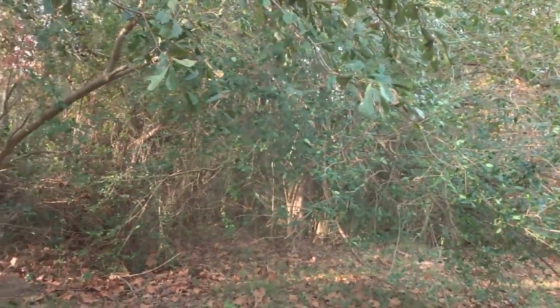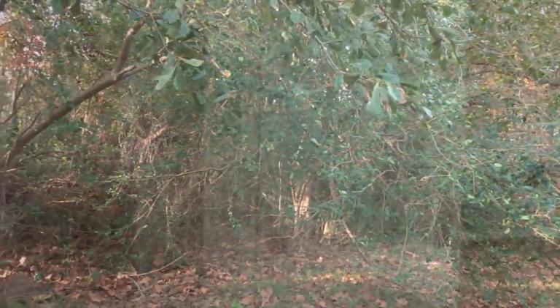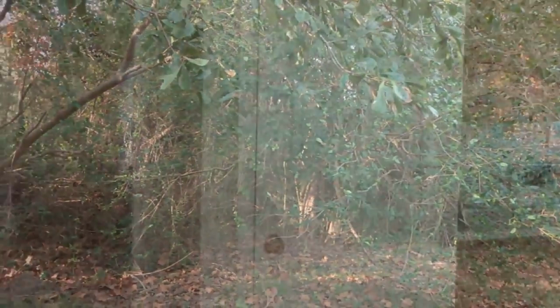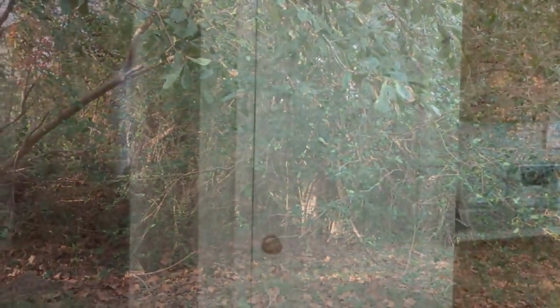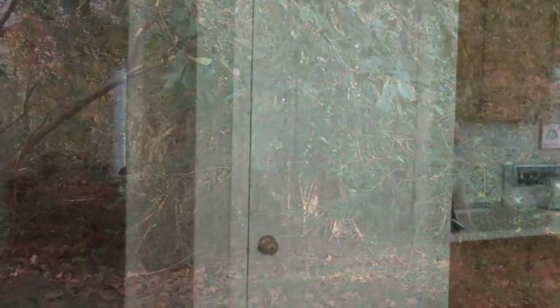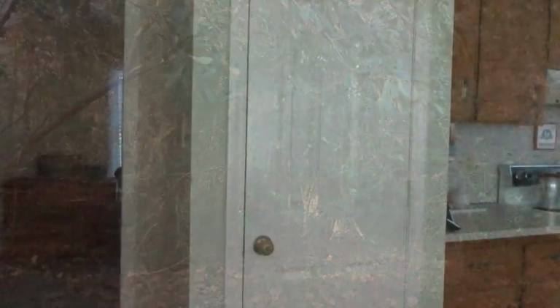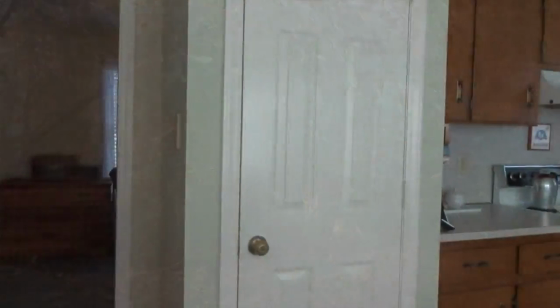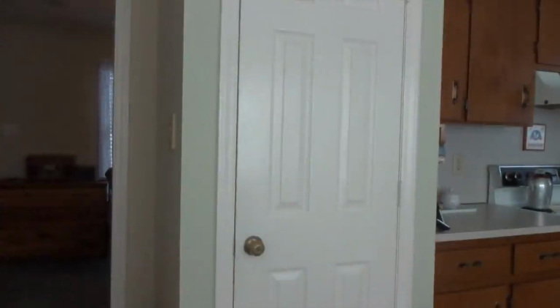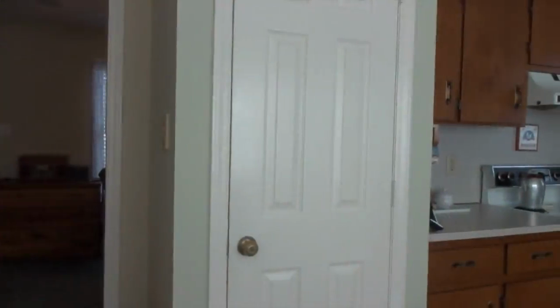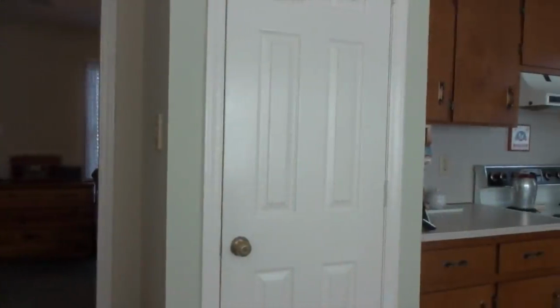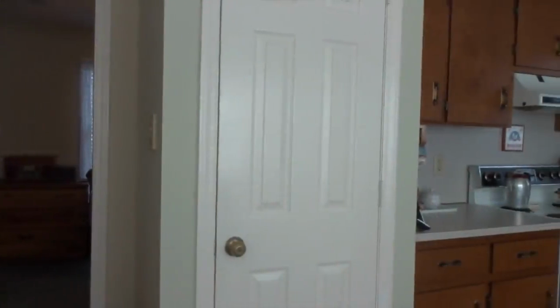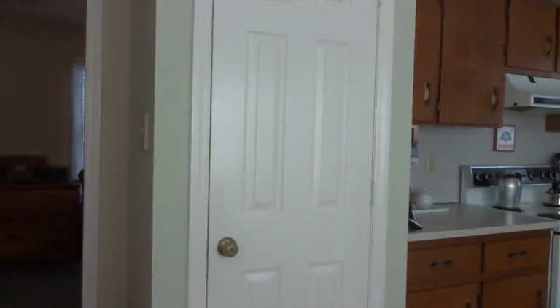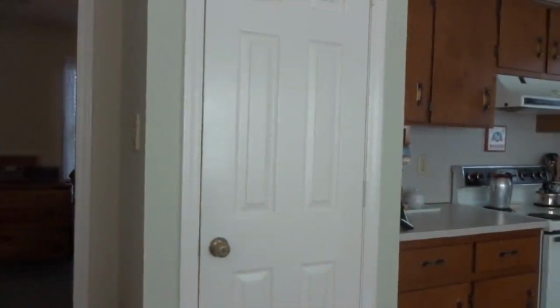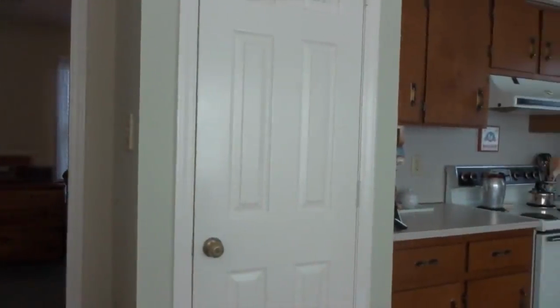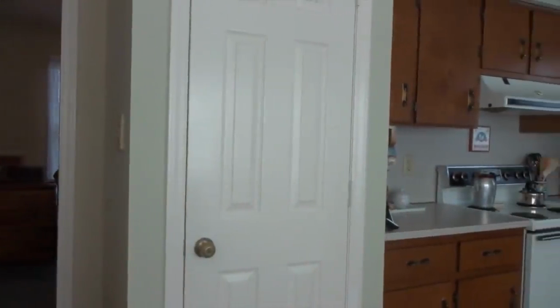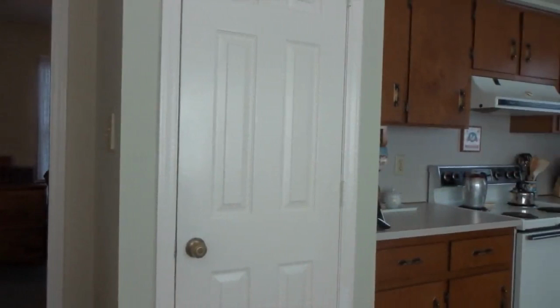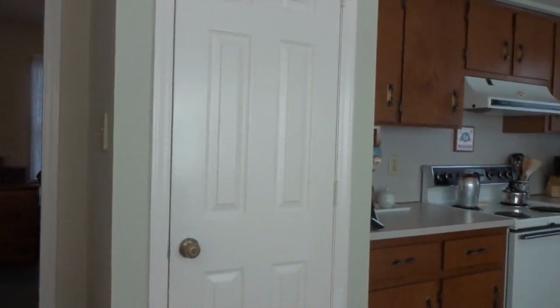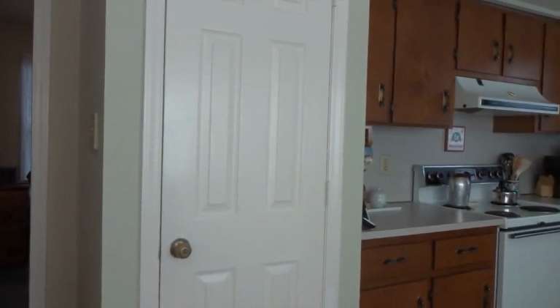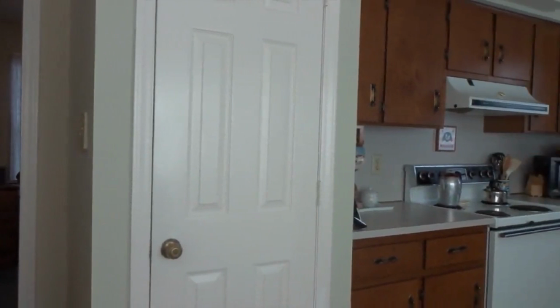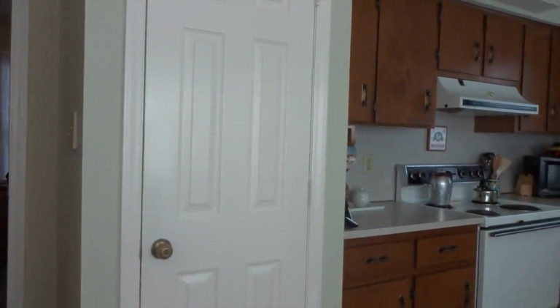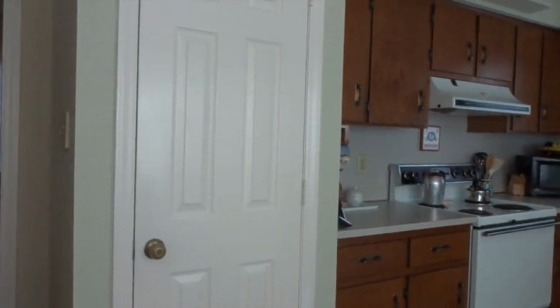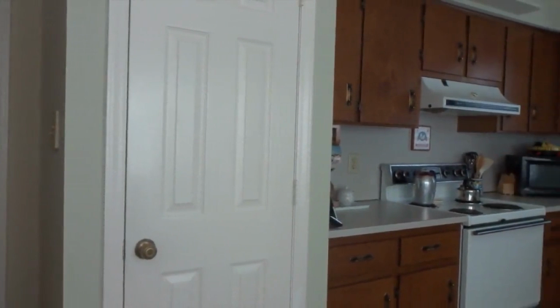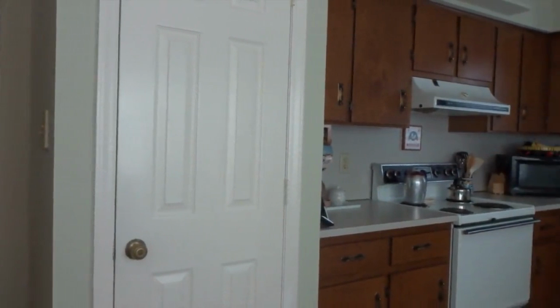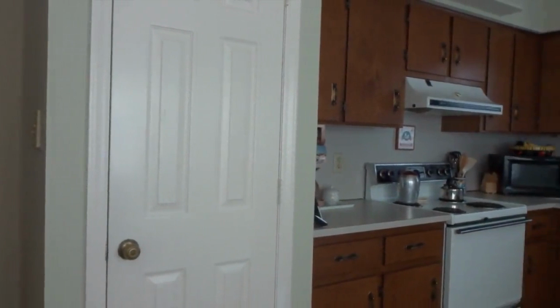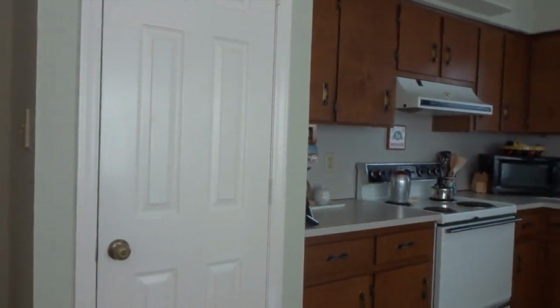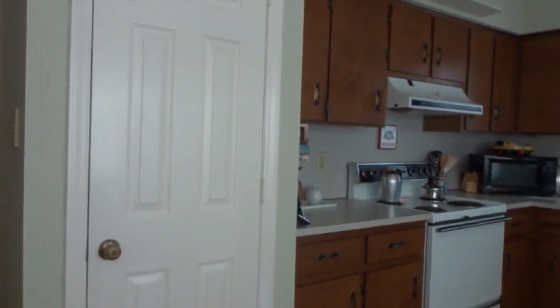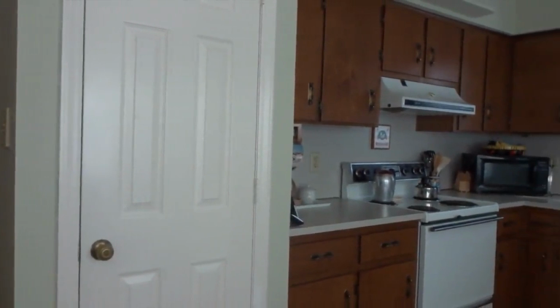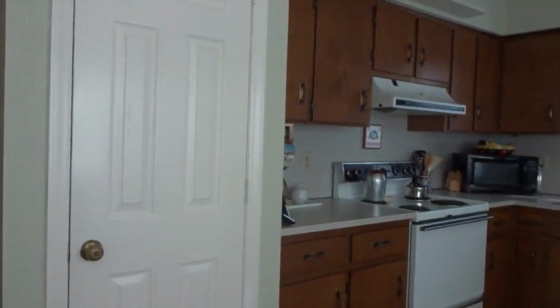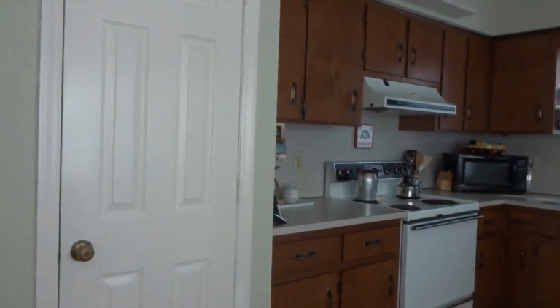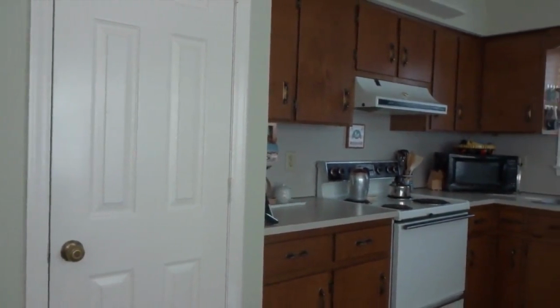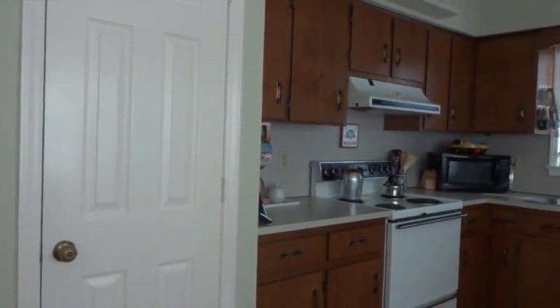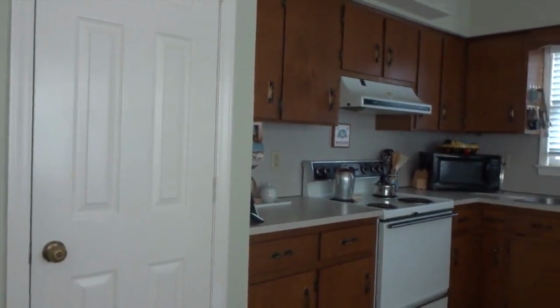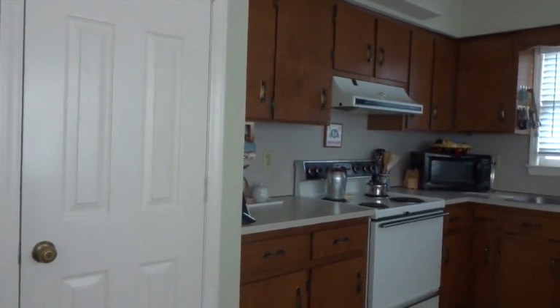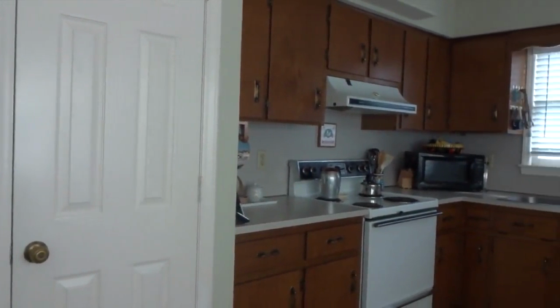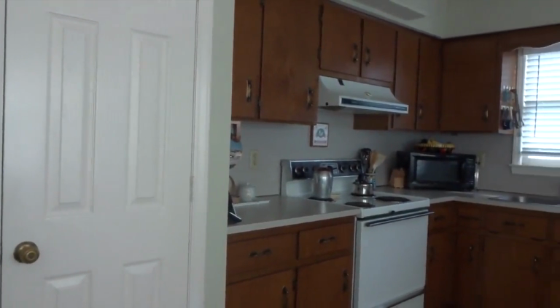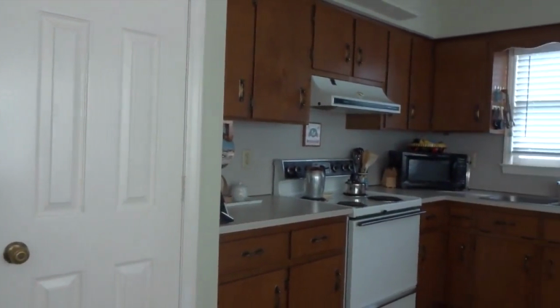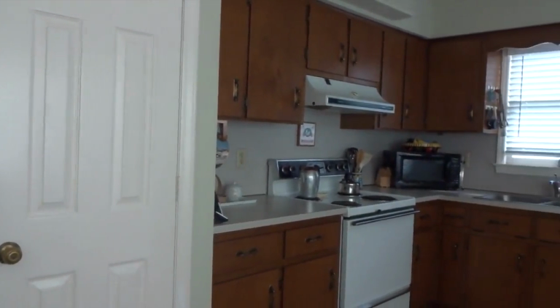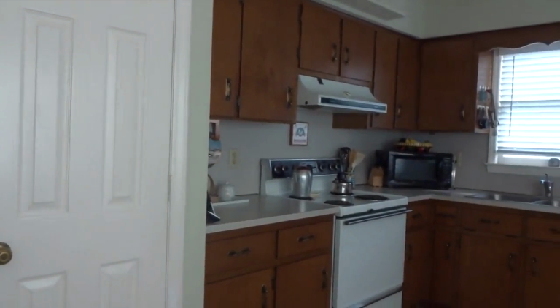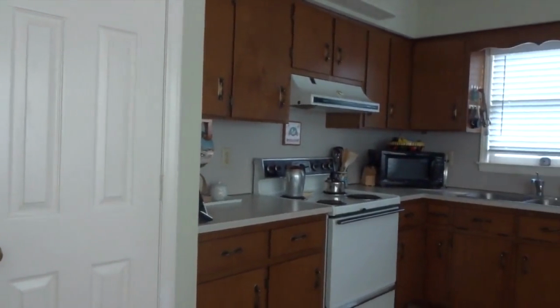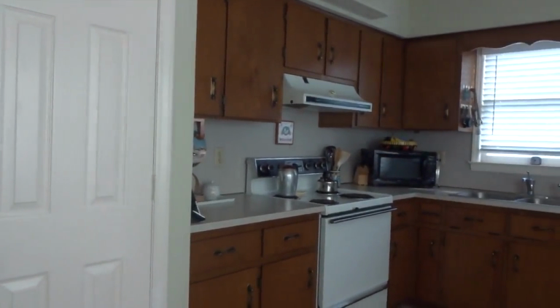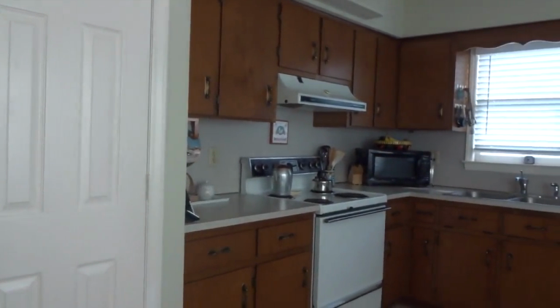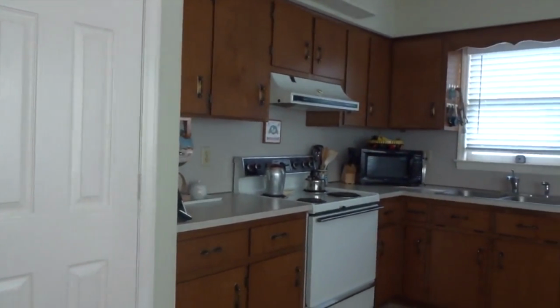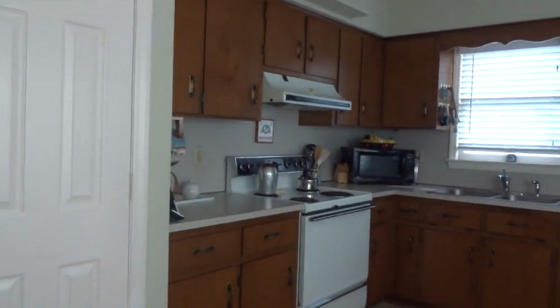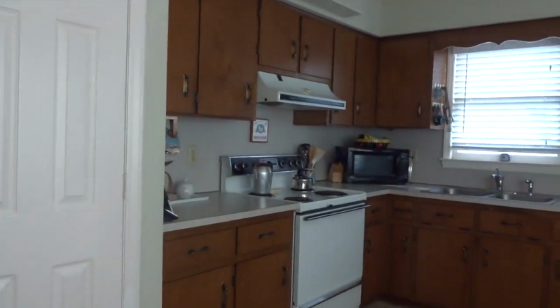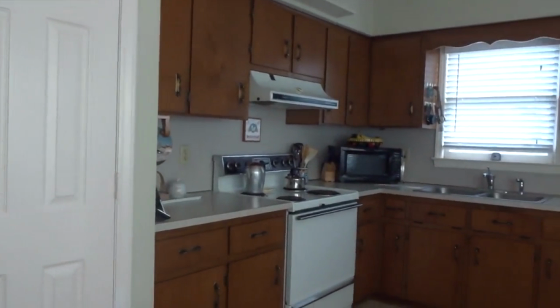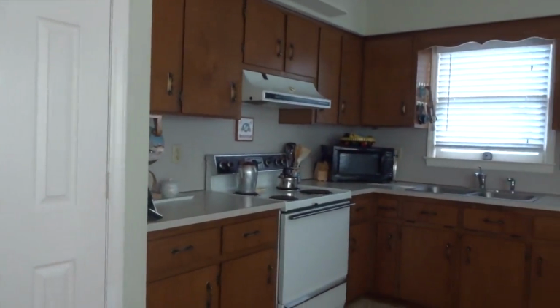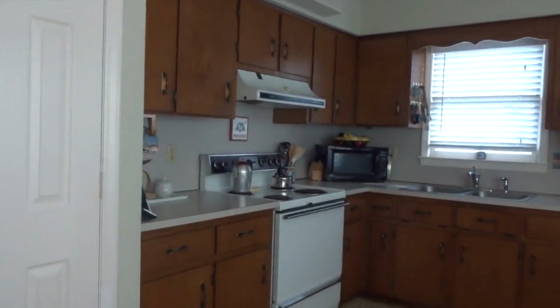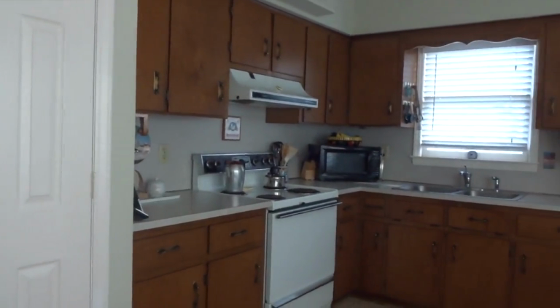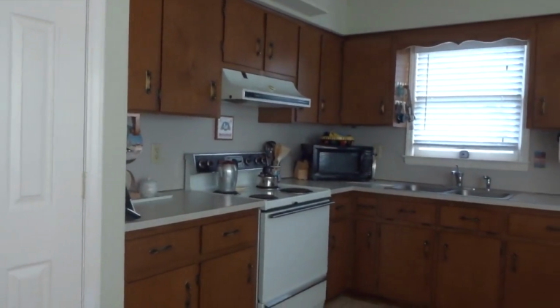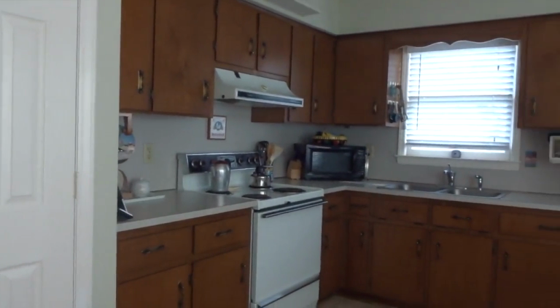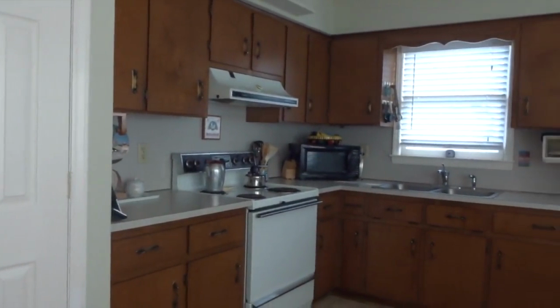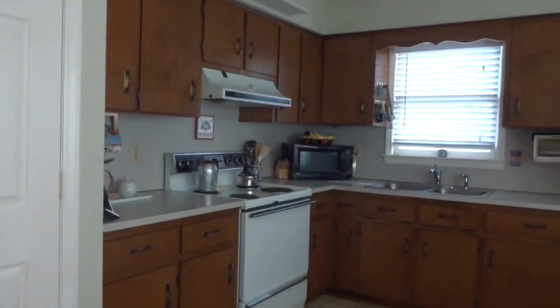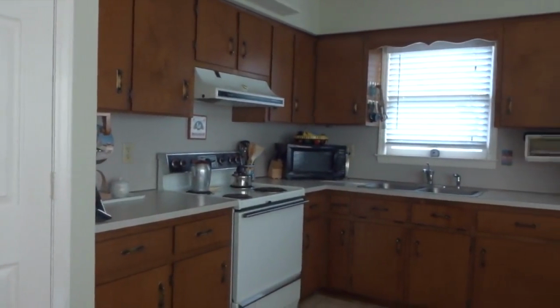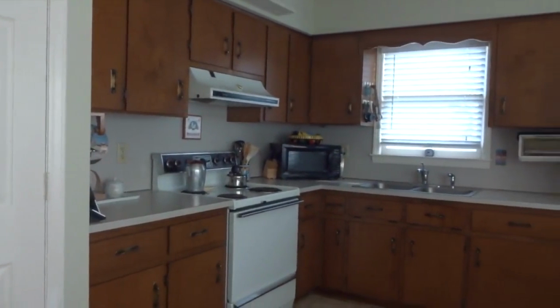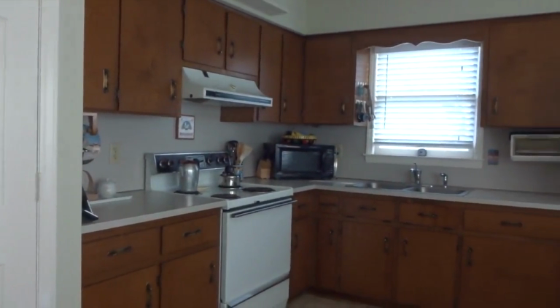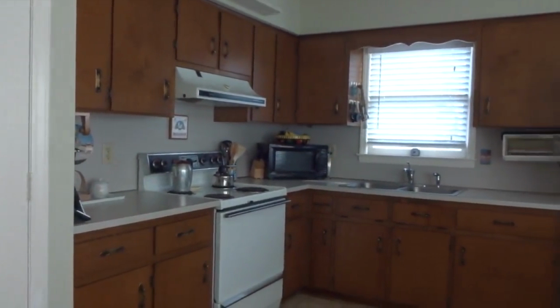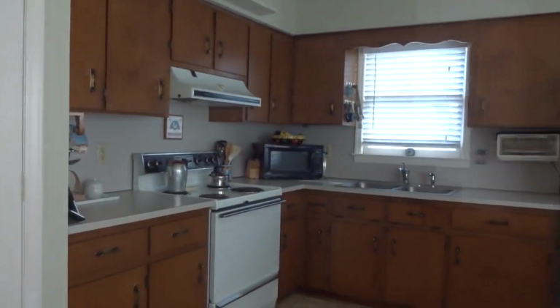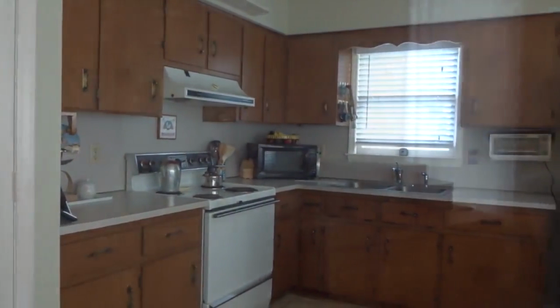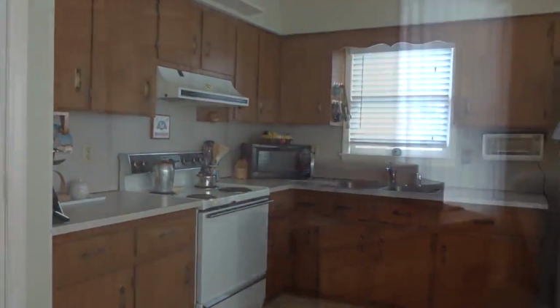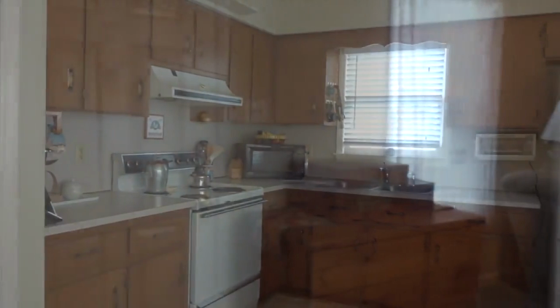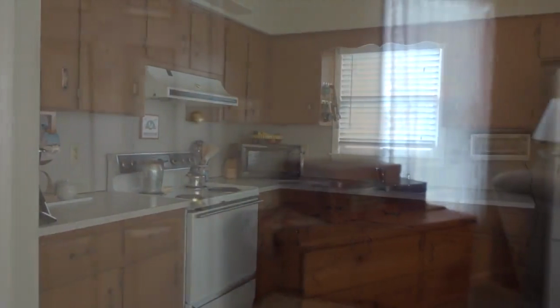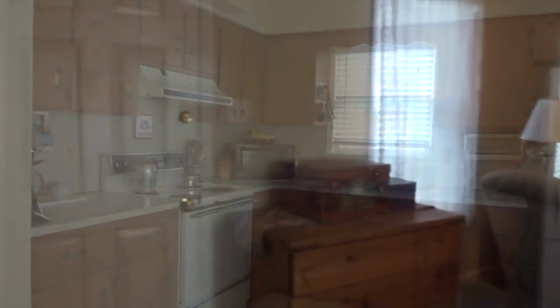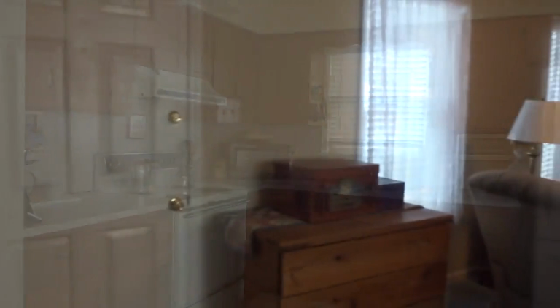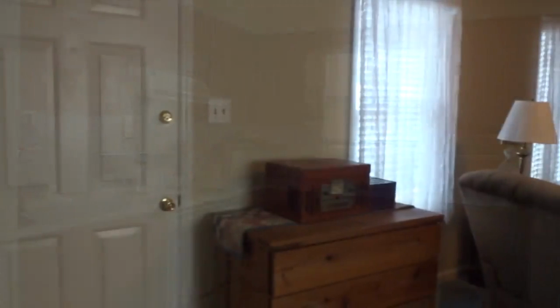Bright and airy kitchen complete with tons of cabinet and counter space, perfect for holiday dinners and gatherings with friends and family.